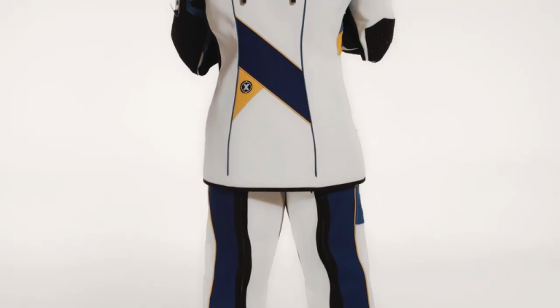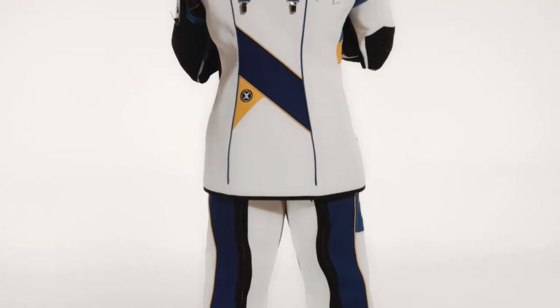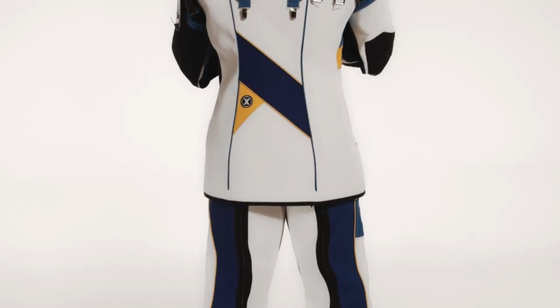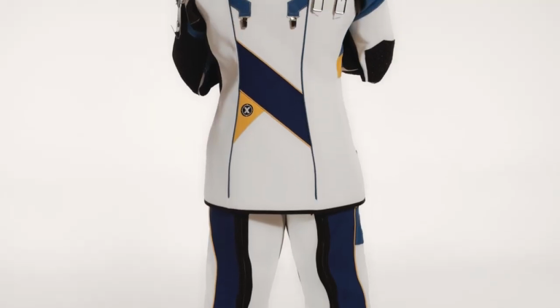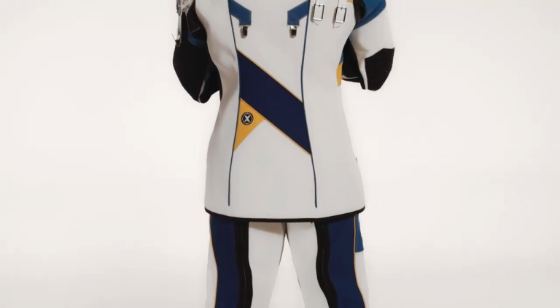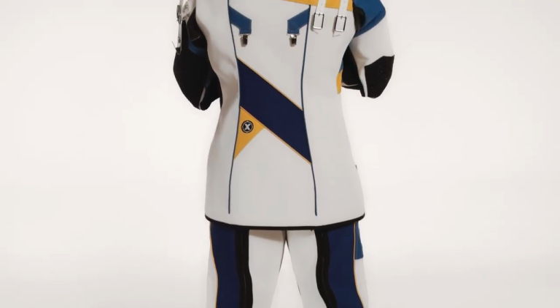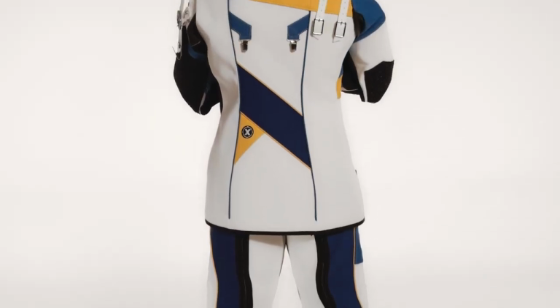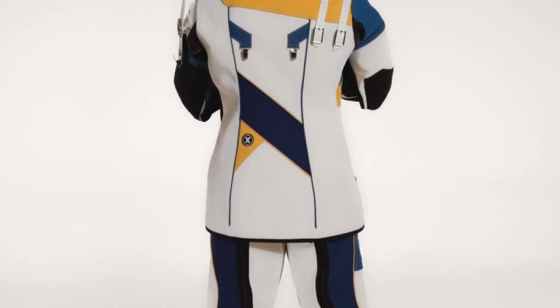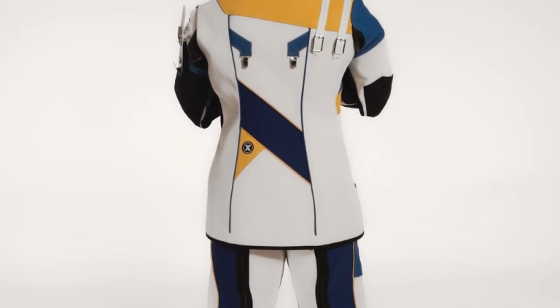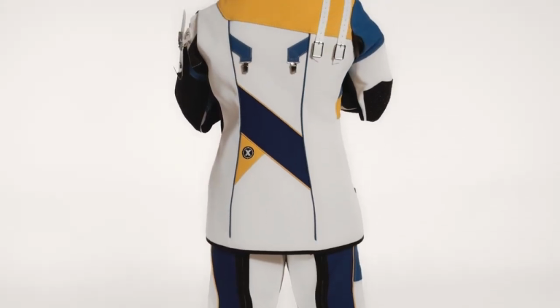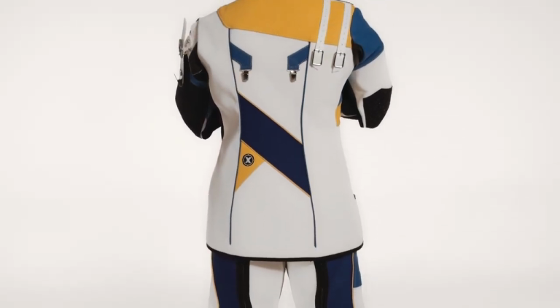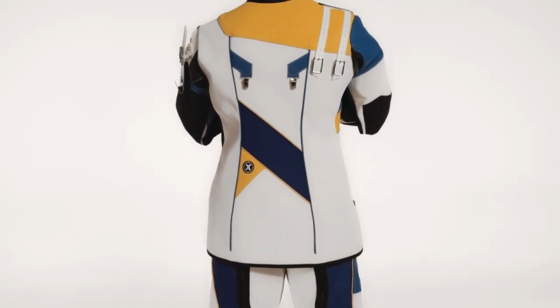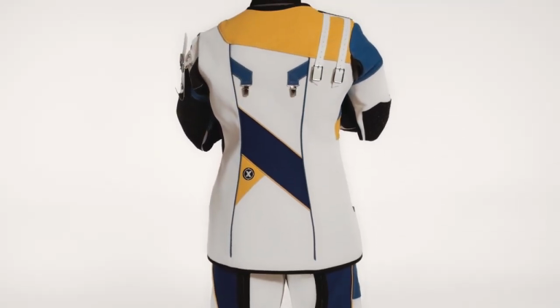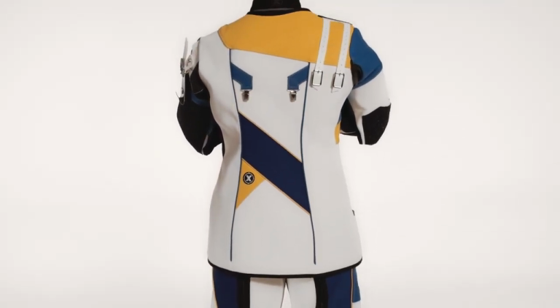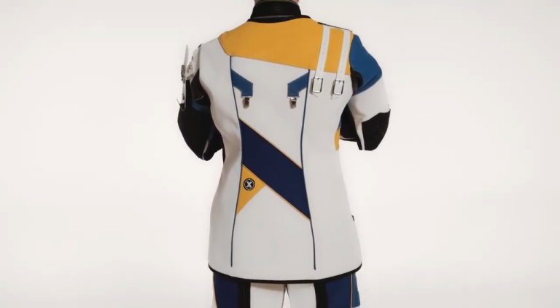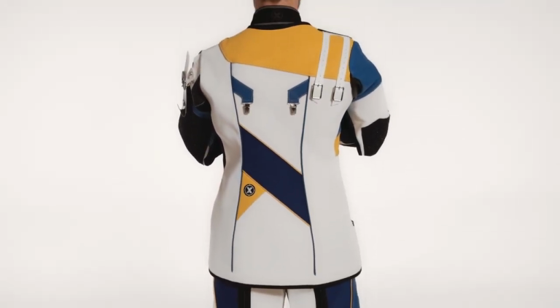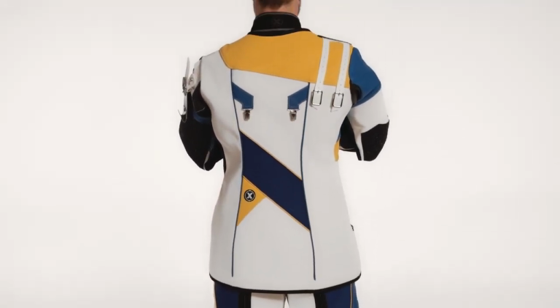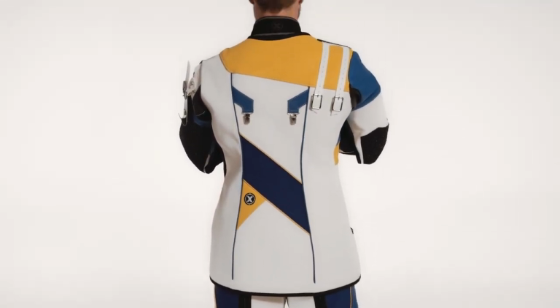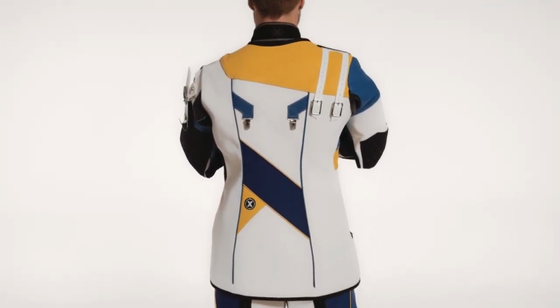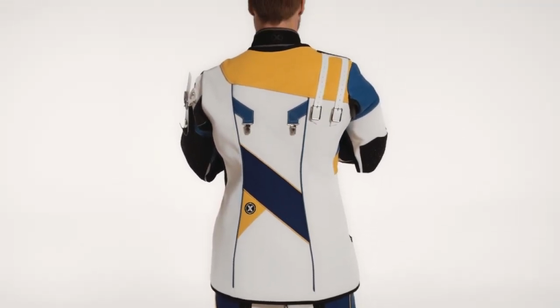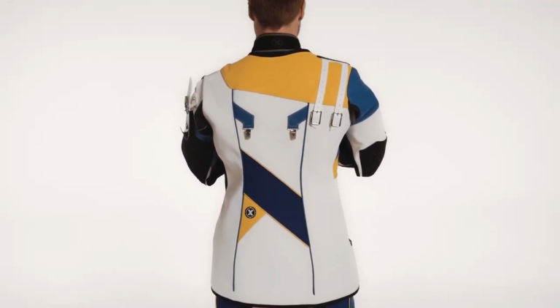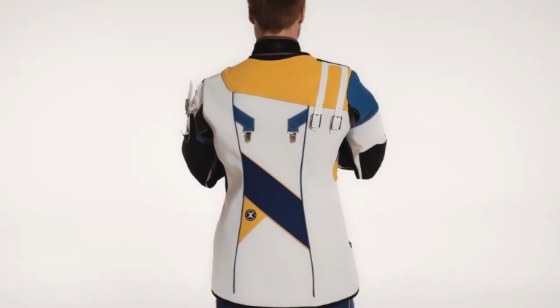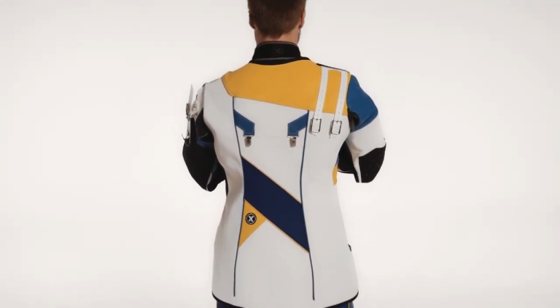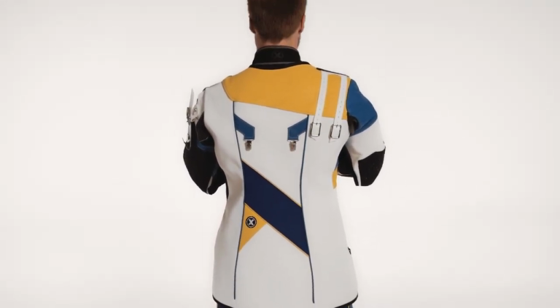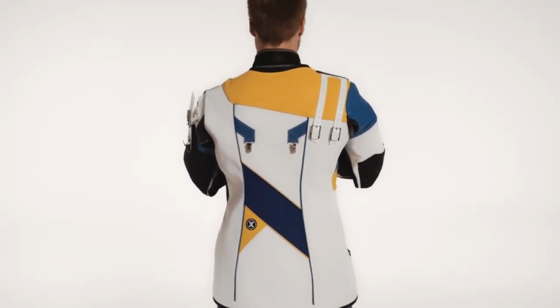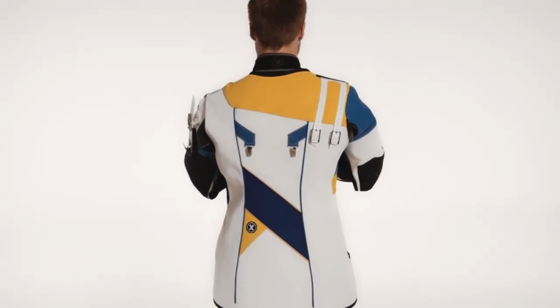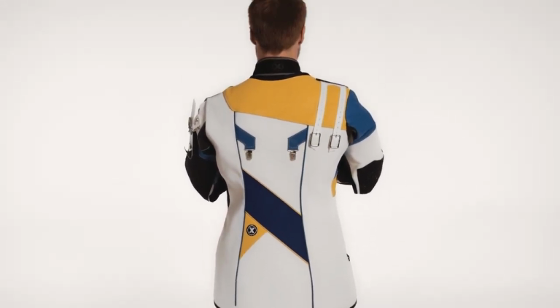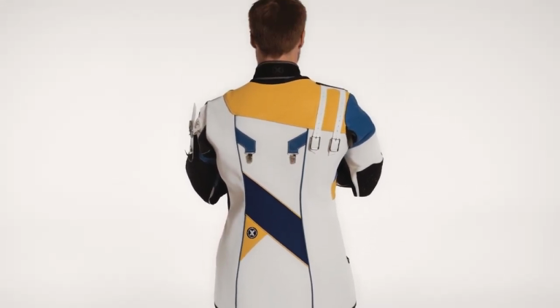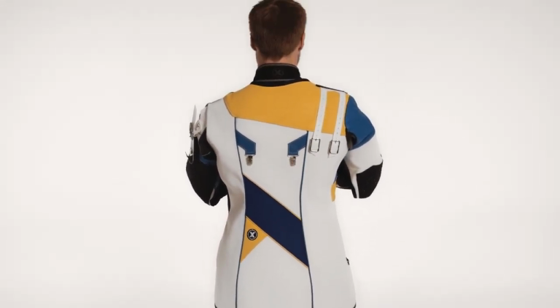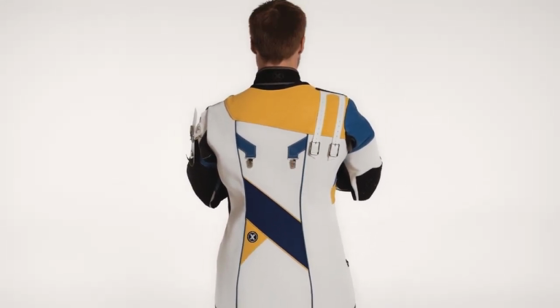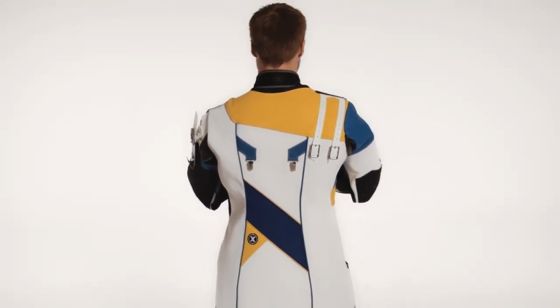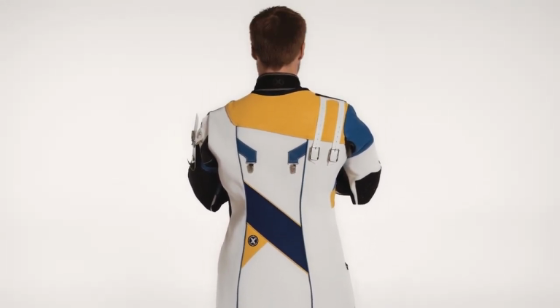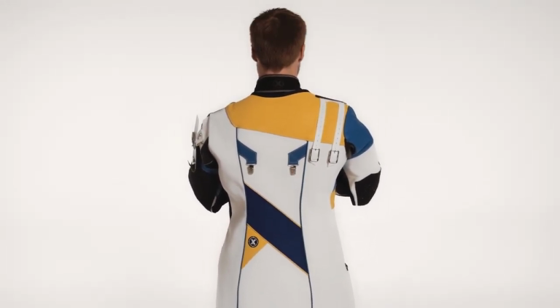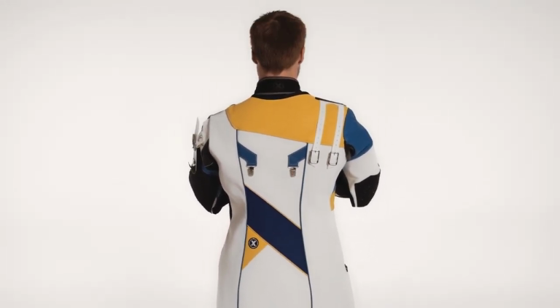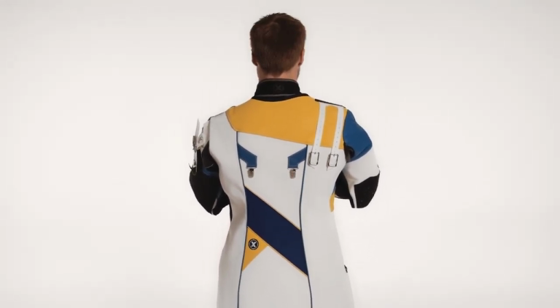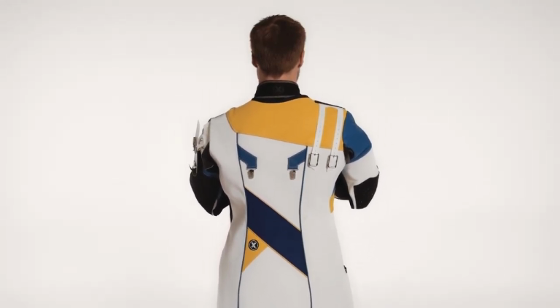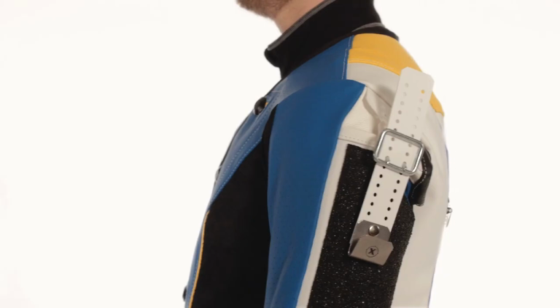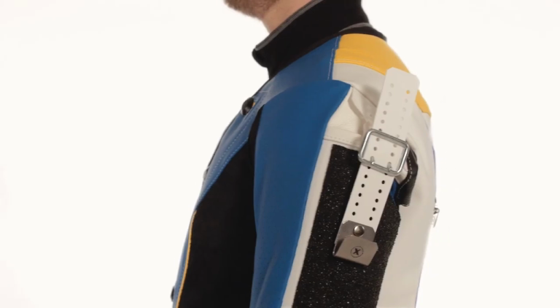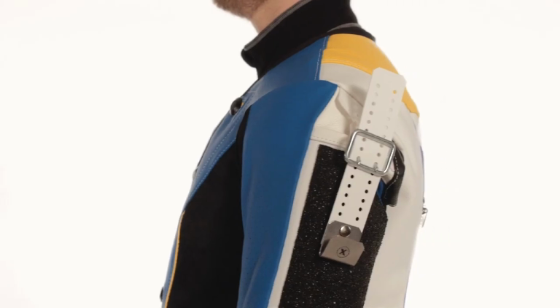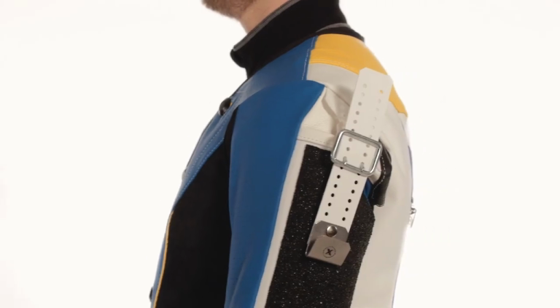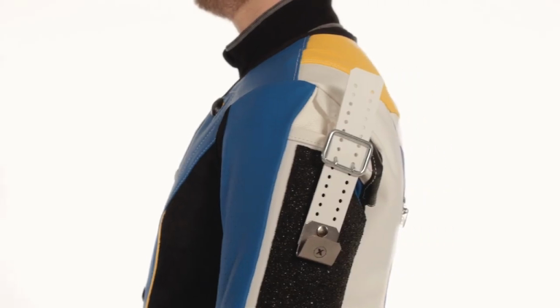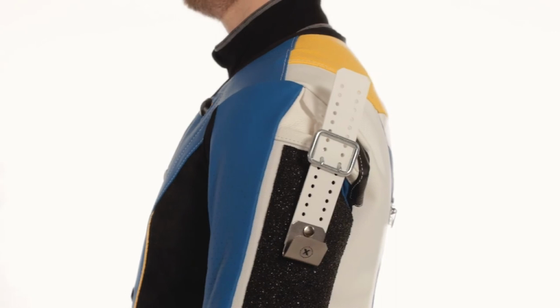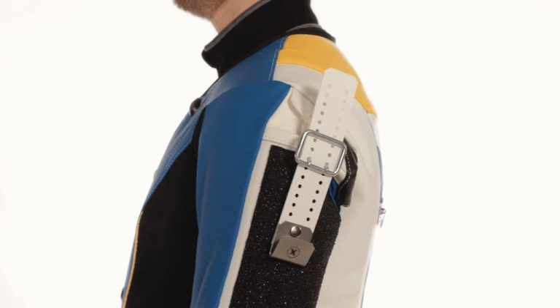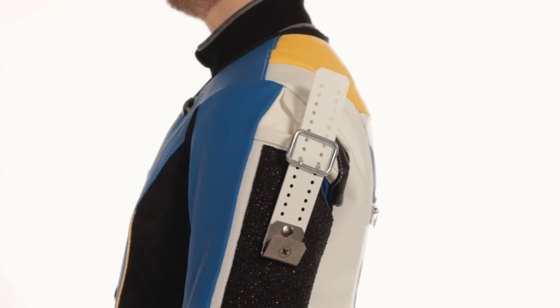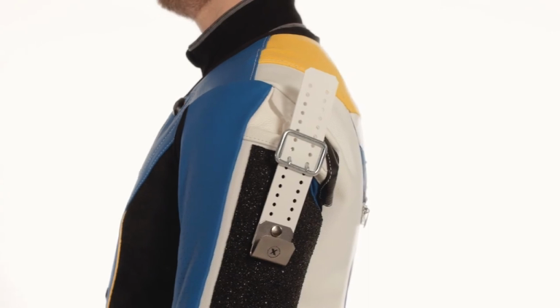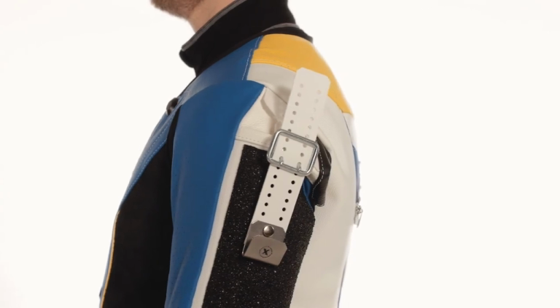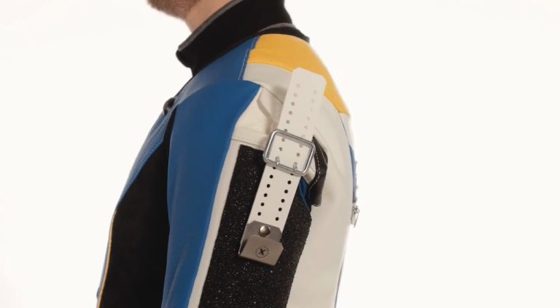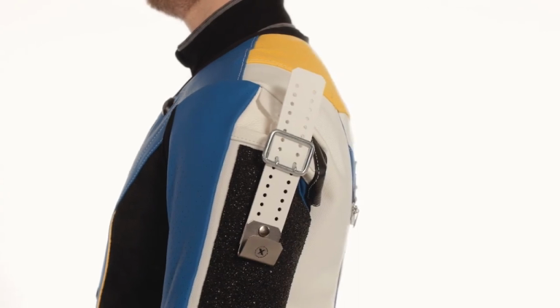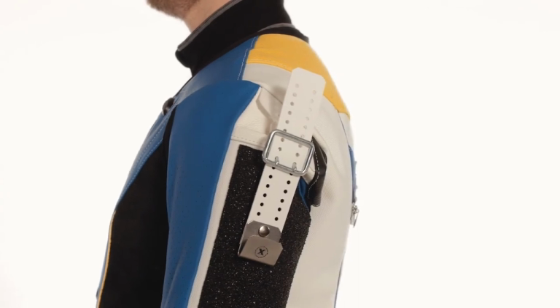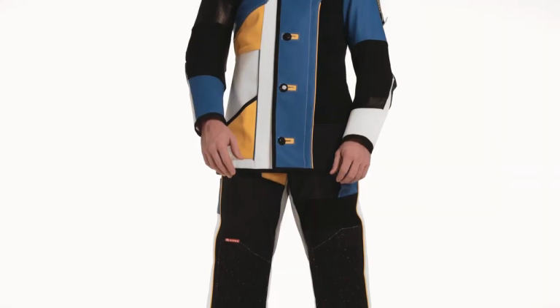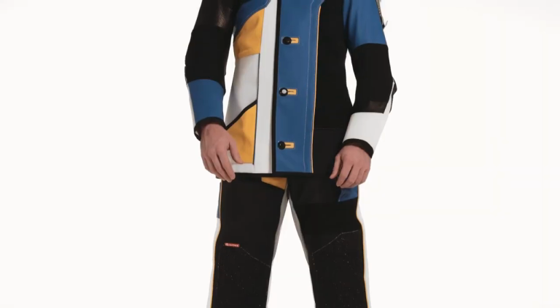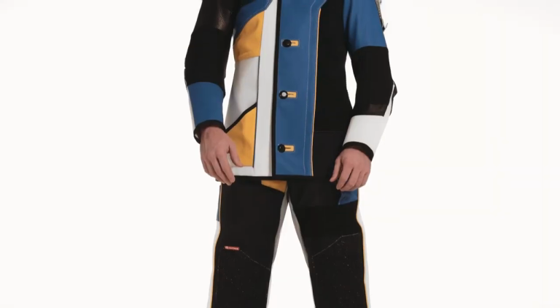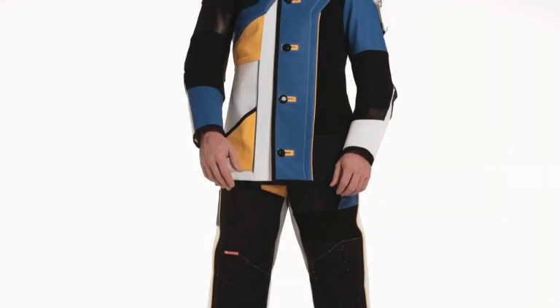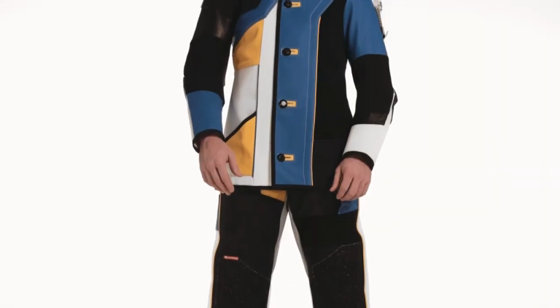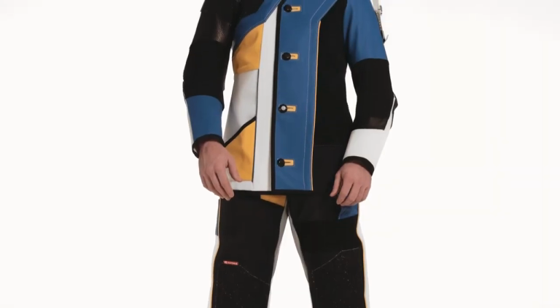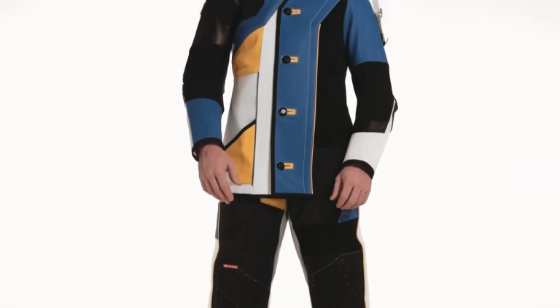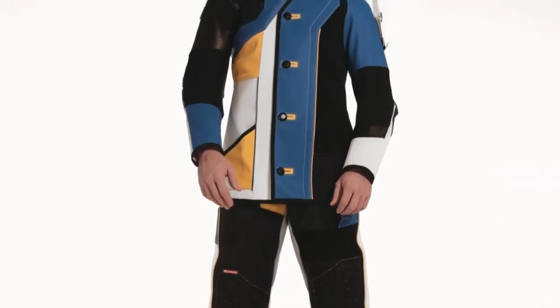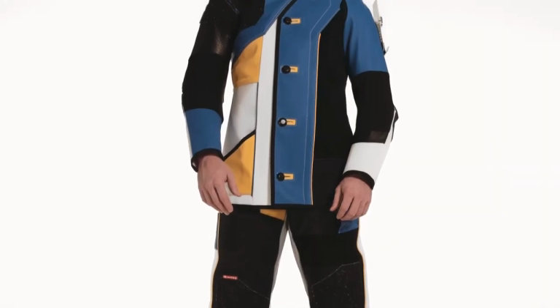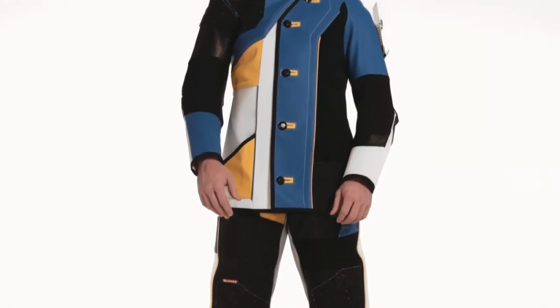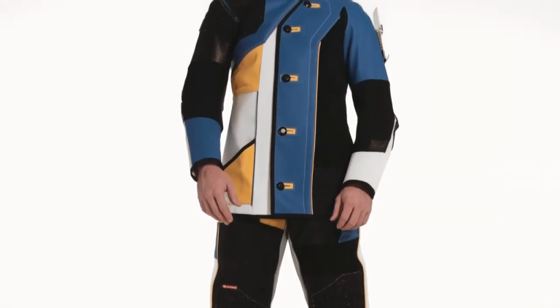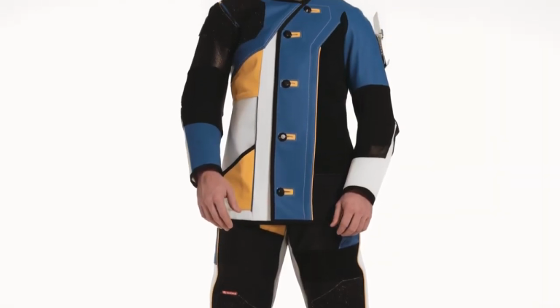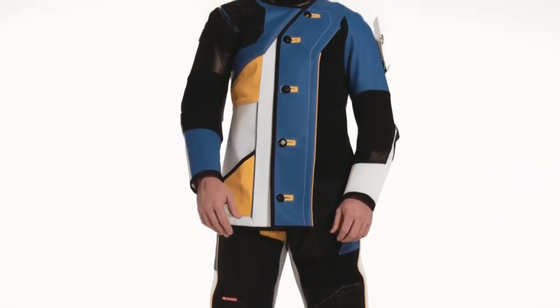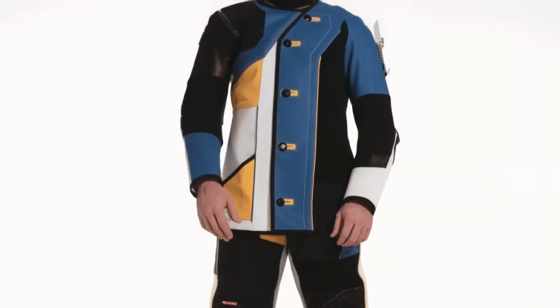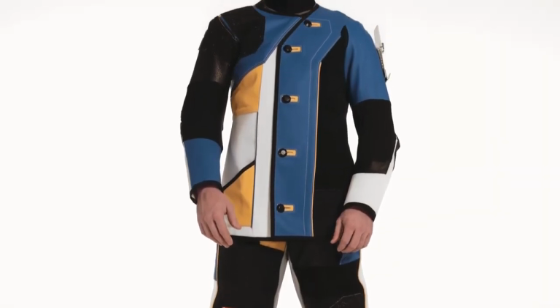There you go, all set. Now send us all the measurements and we'll make you the outfit that really fits.